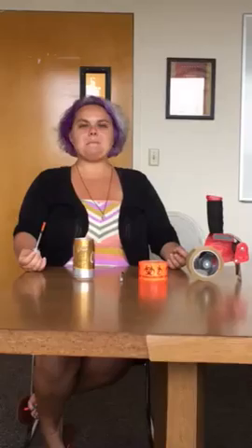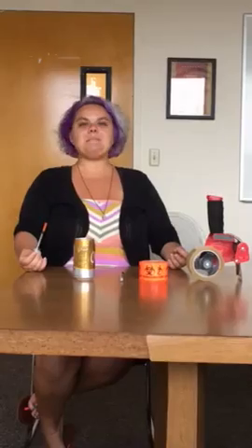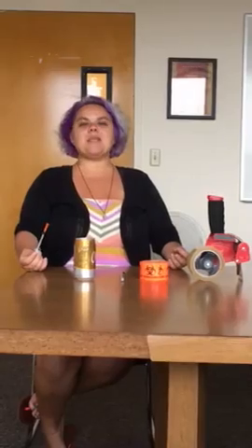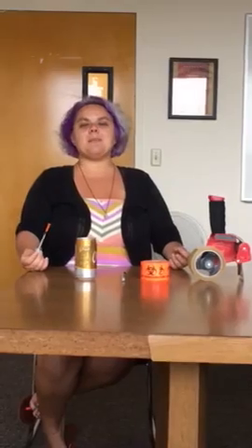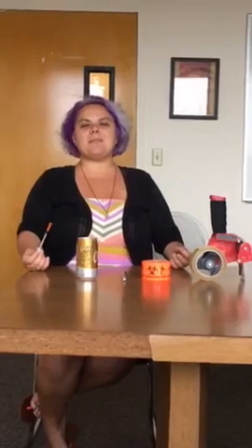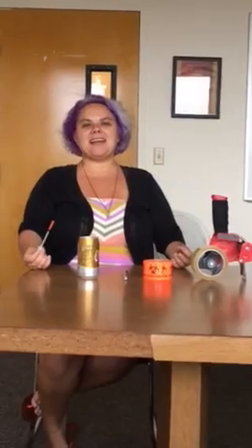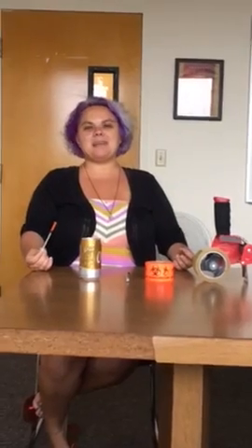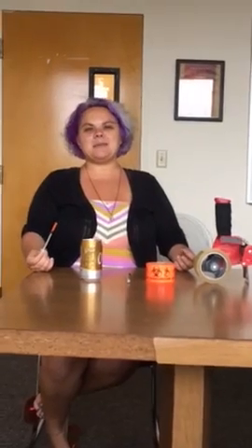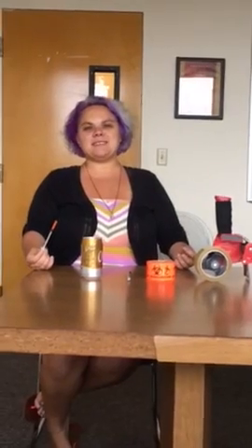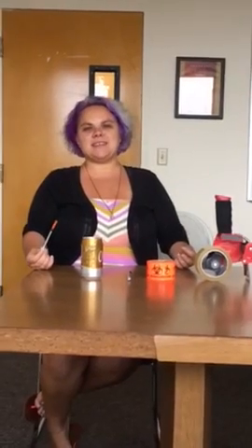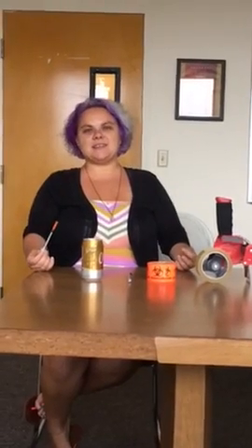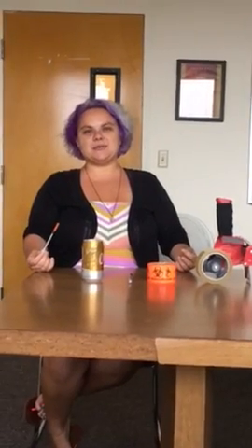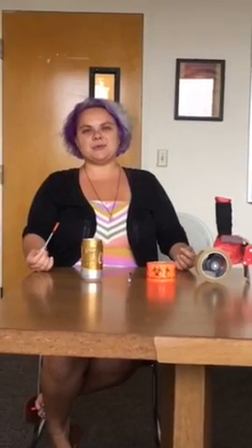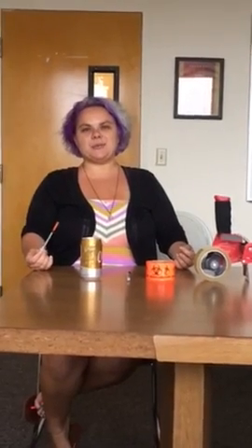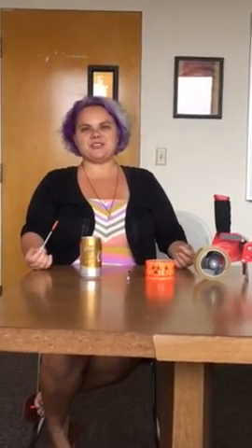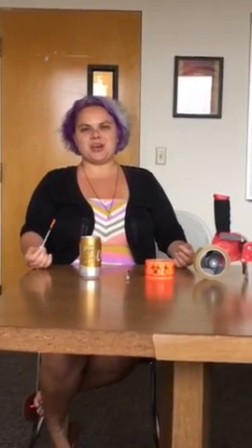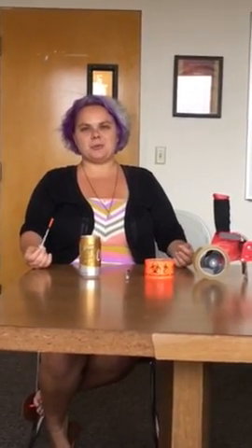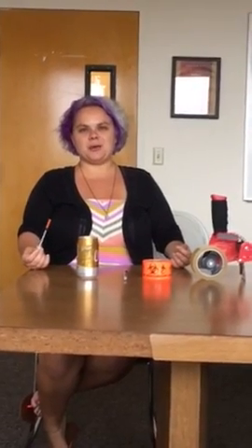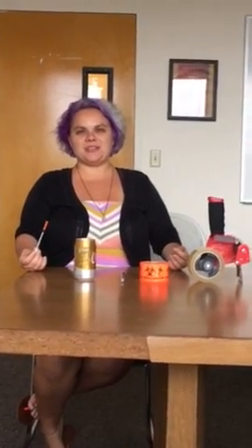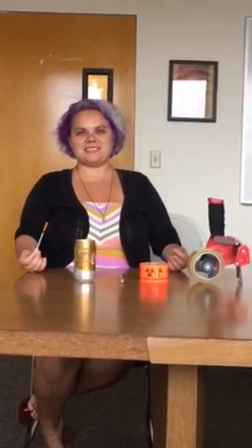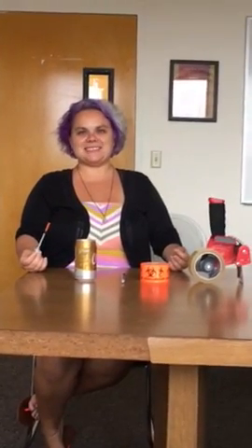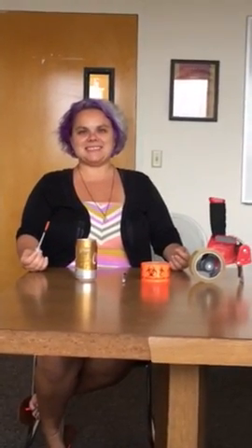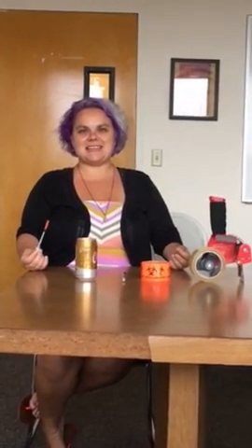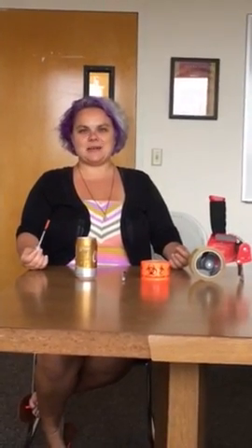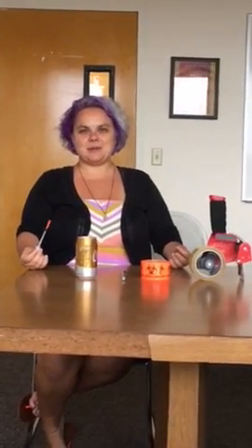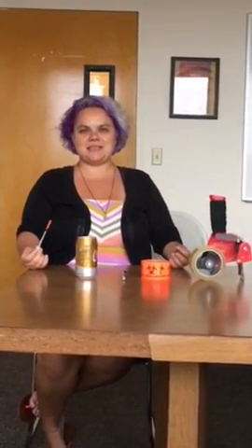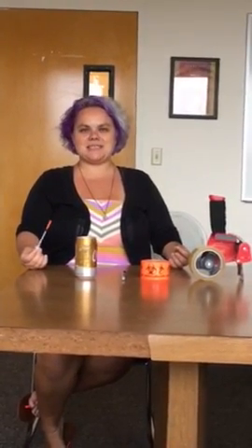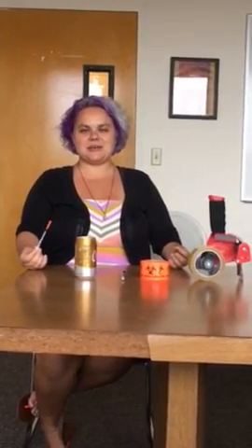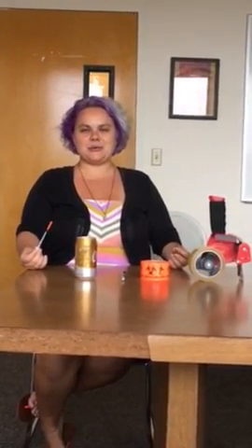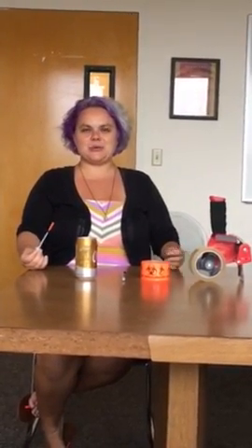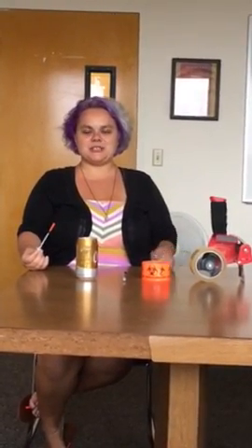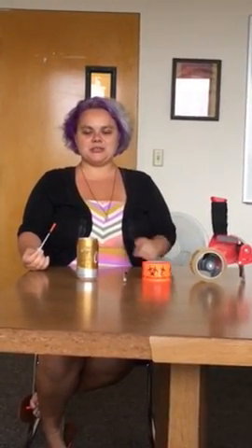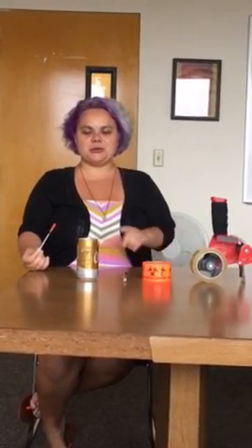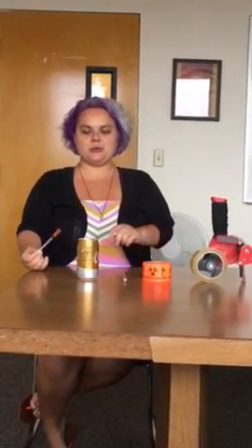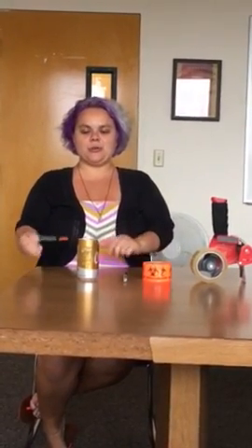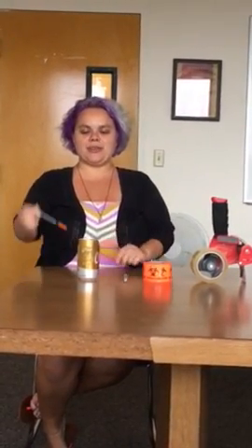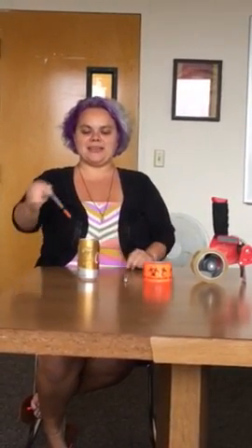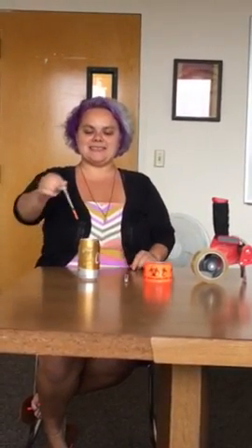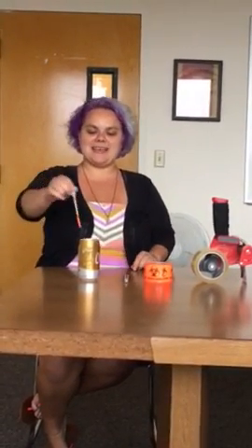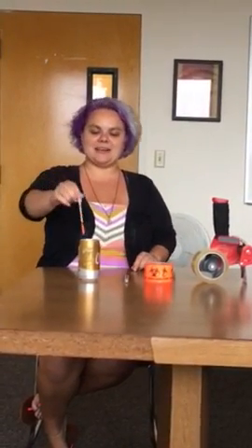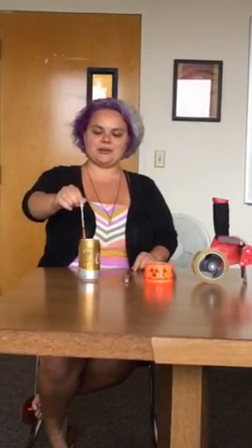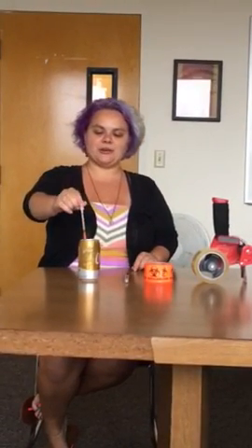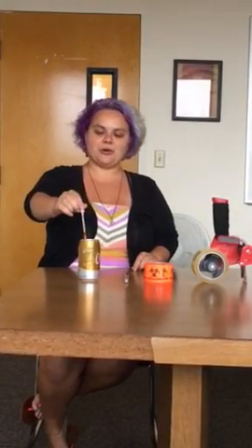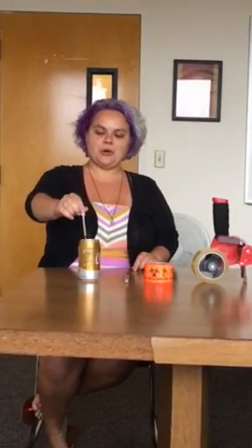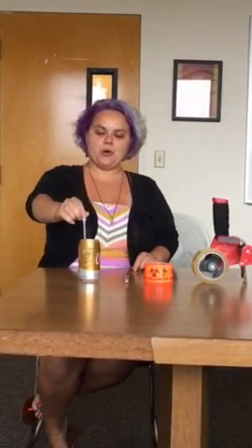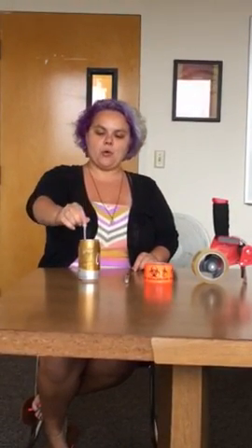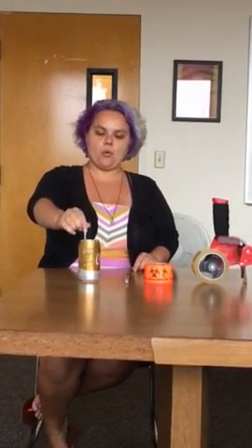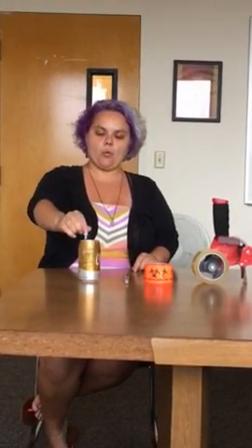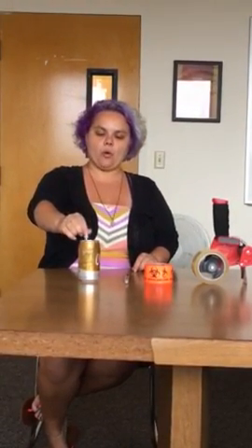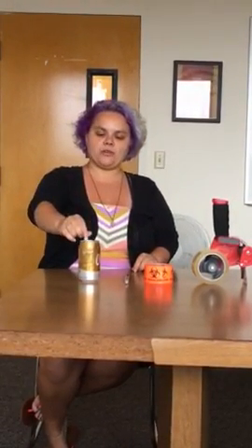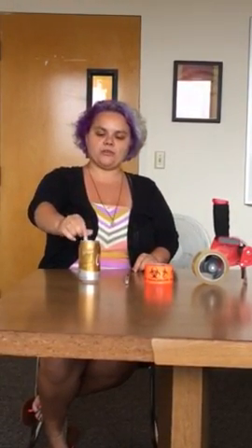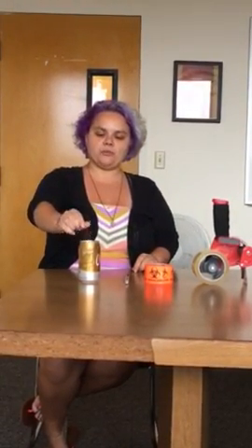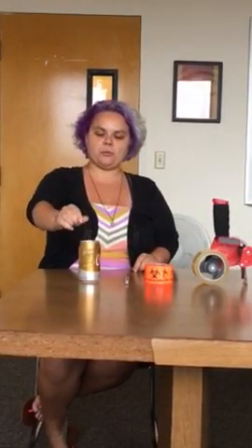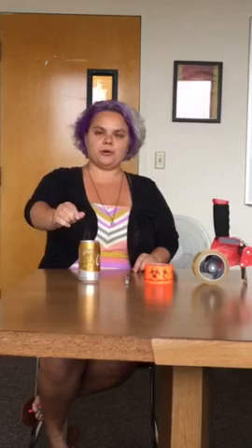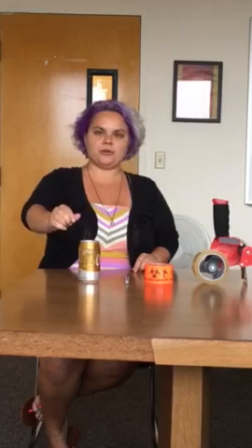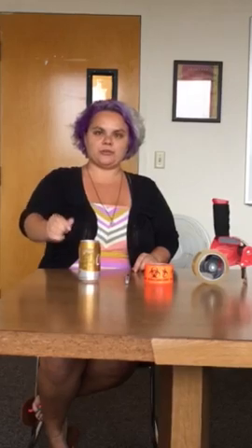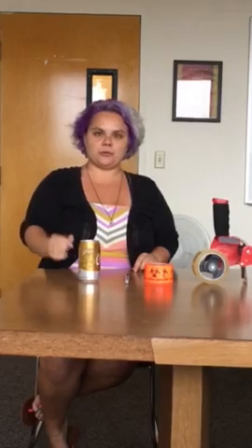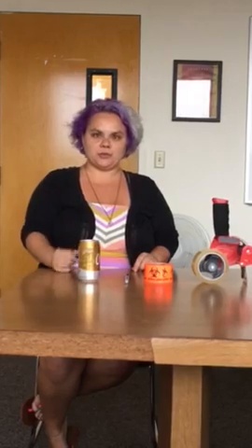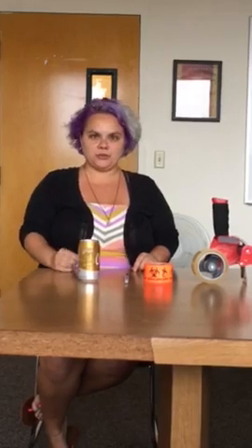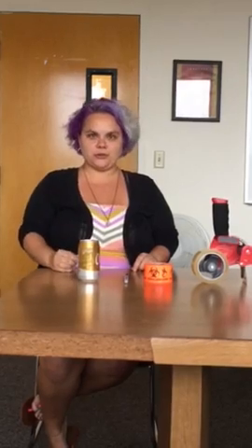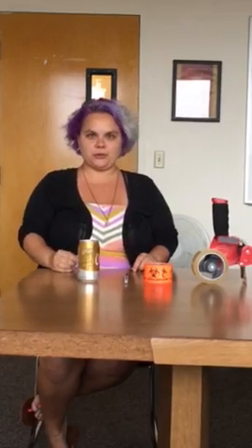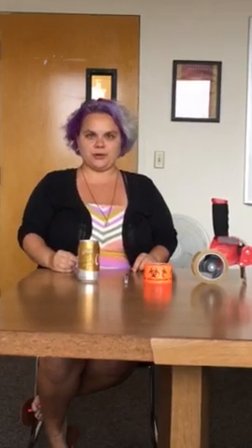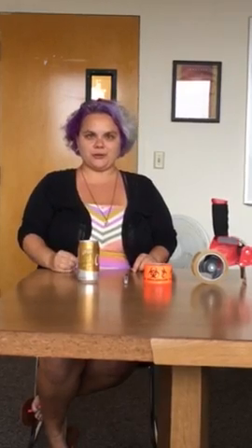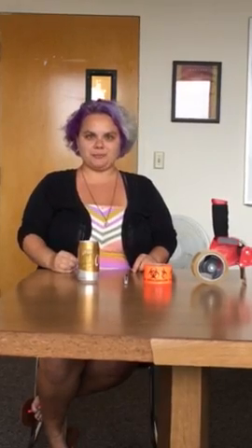My name is Stacy from The Child Project, and today I'm going to tell you what to do with a container once you put a syringe into it.